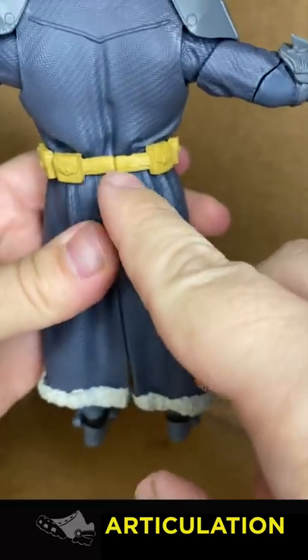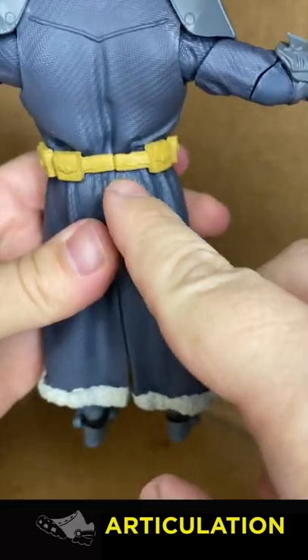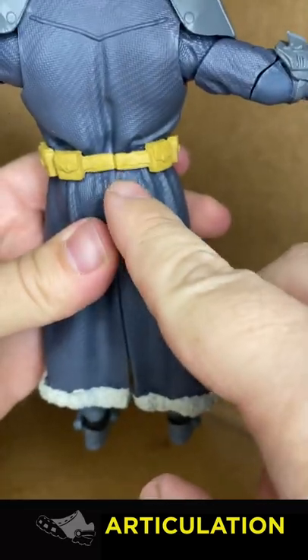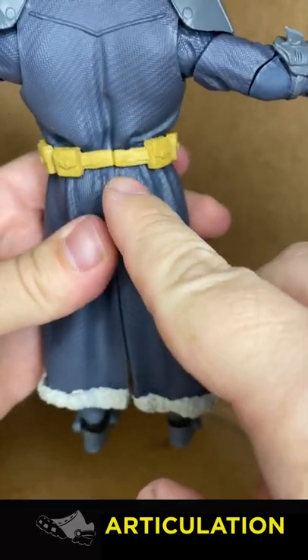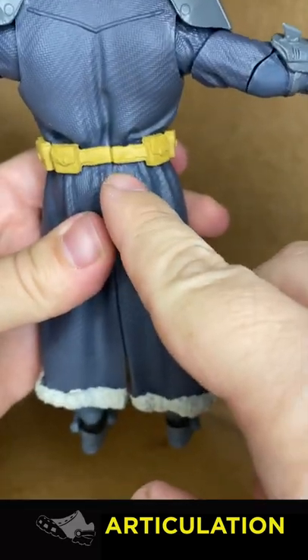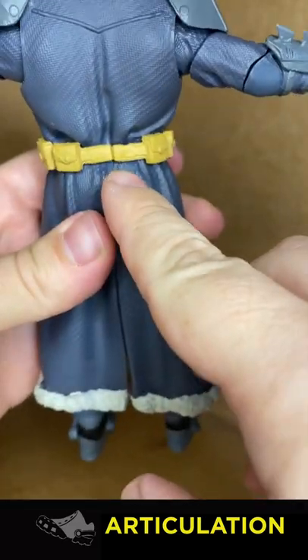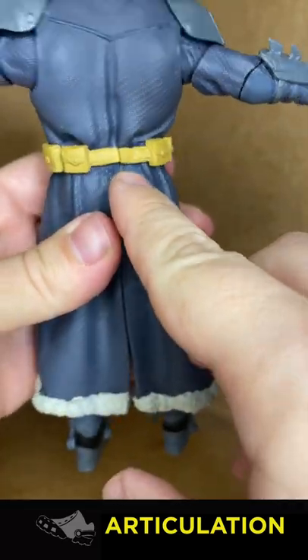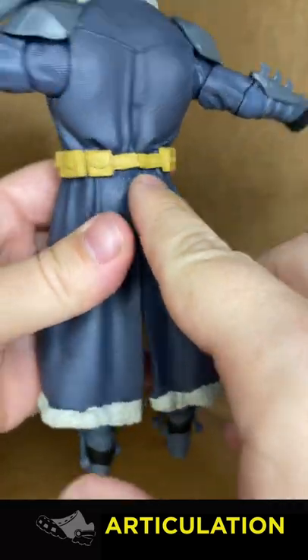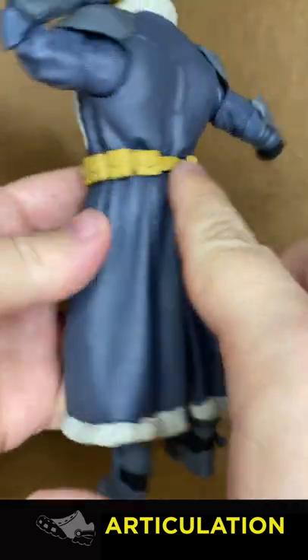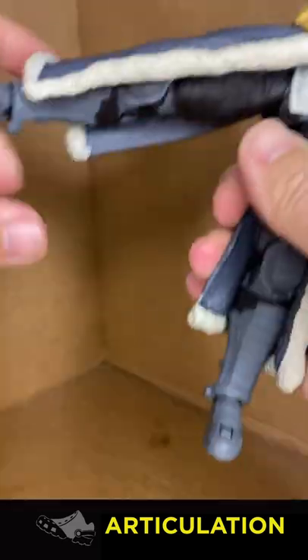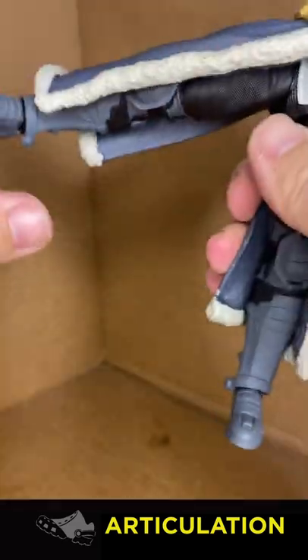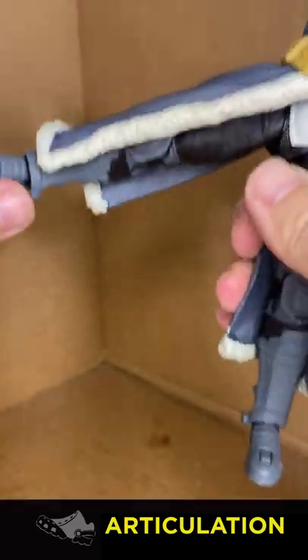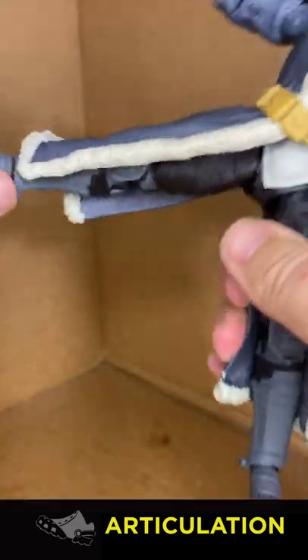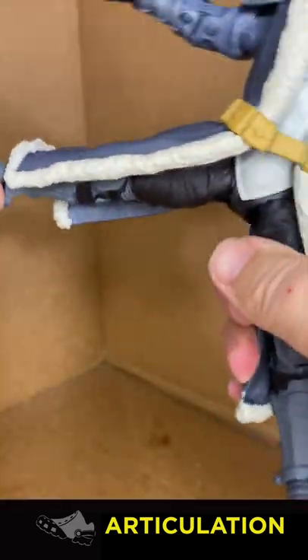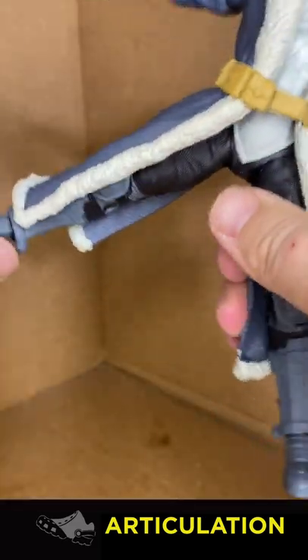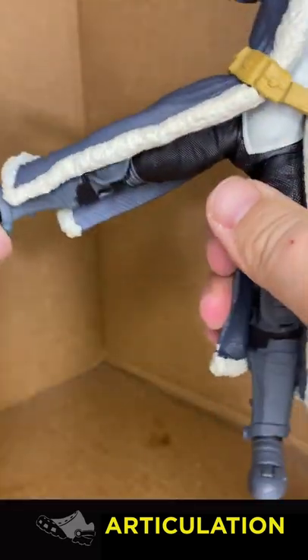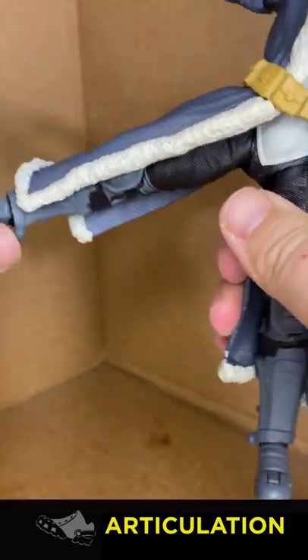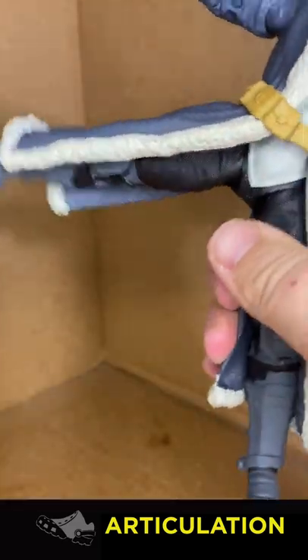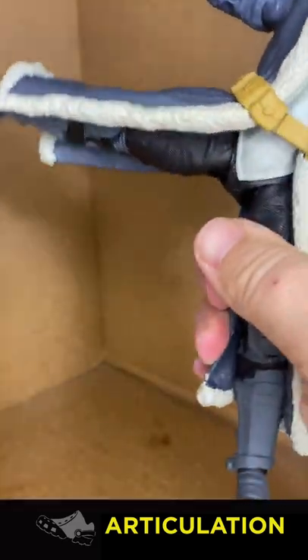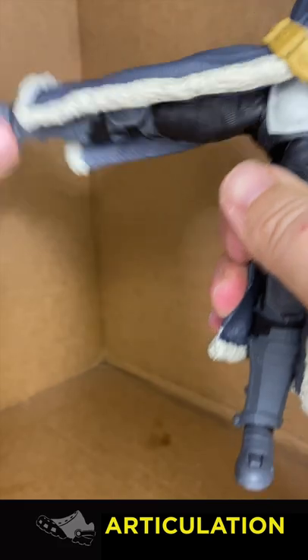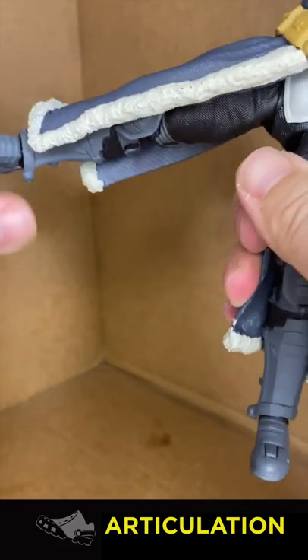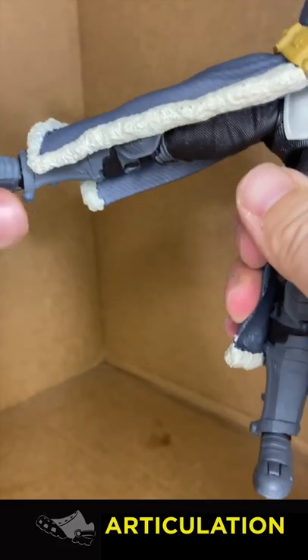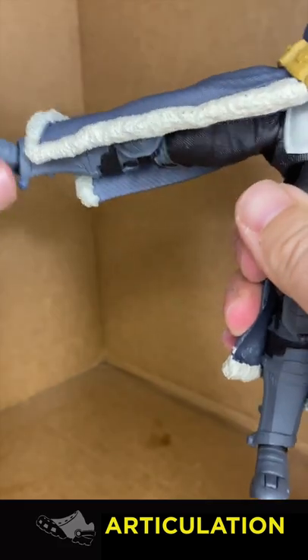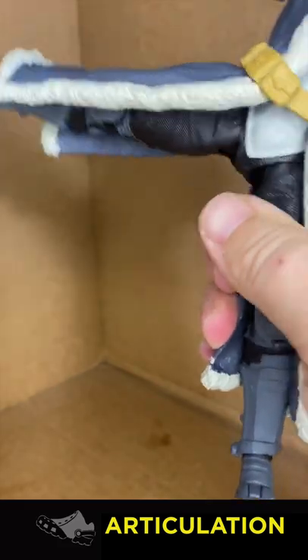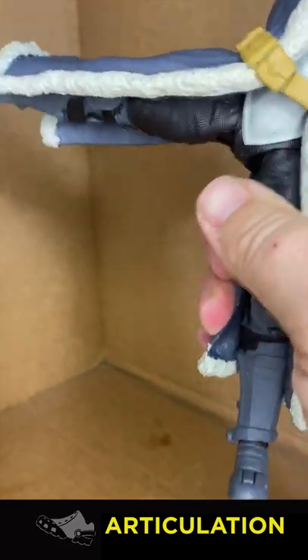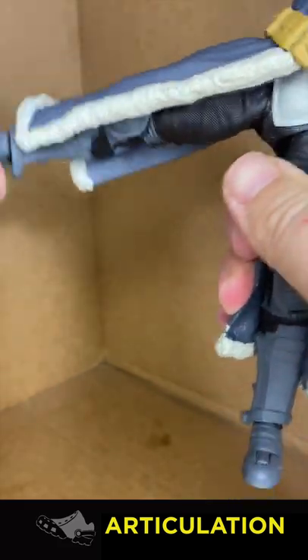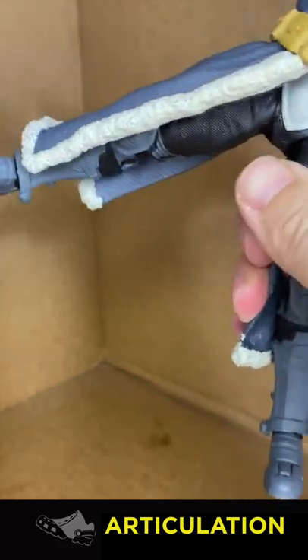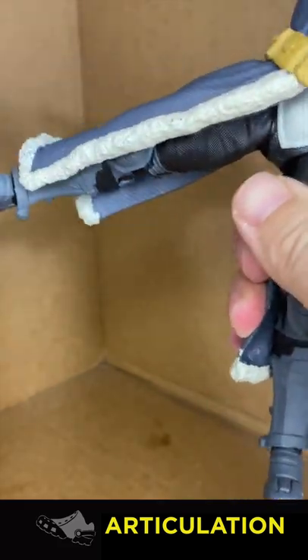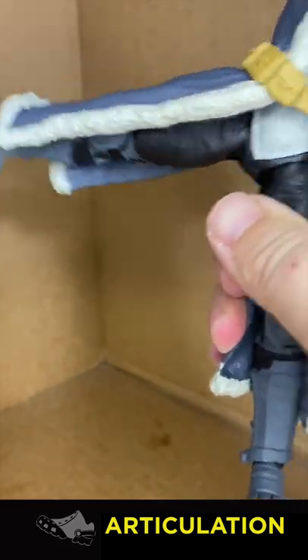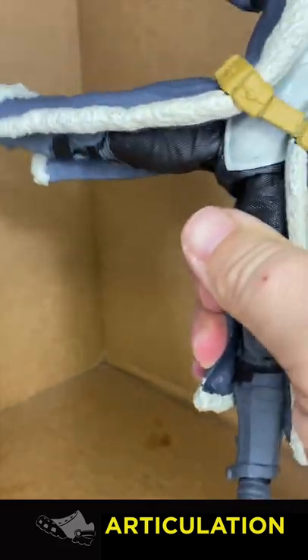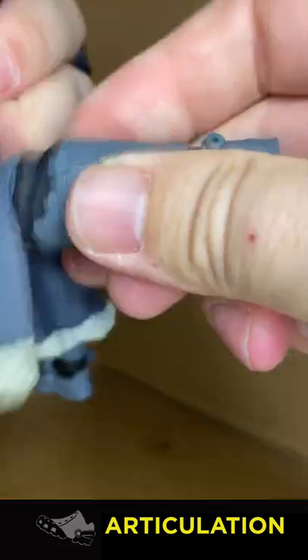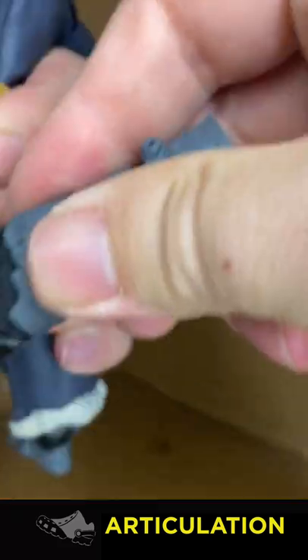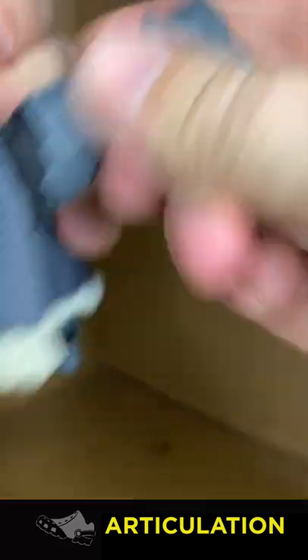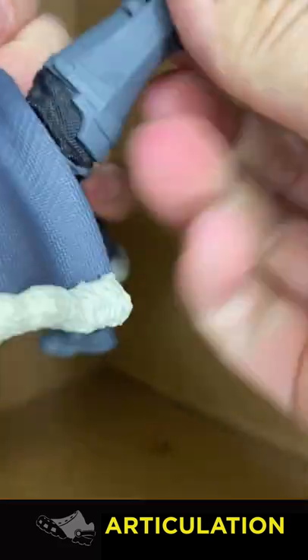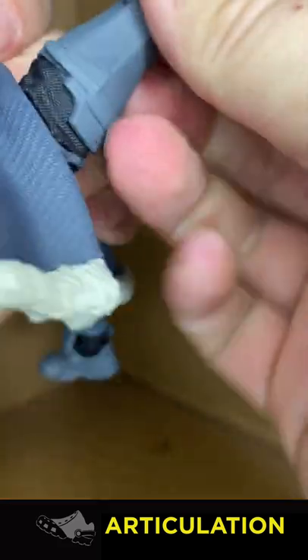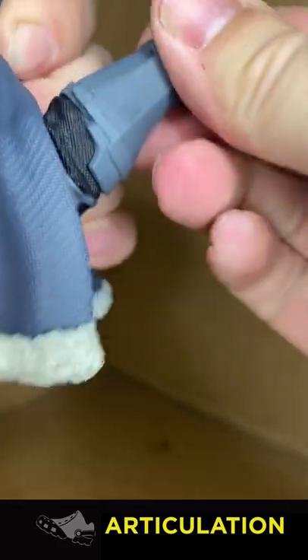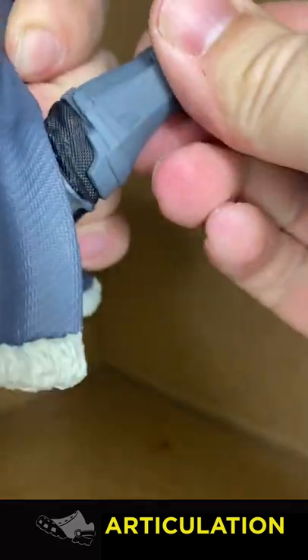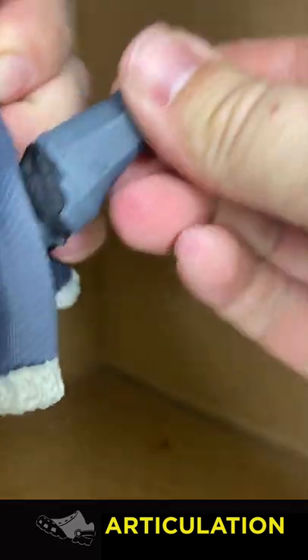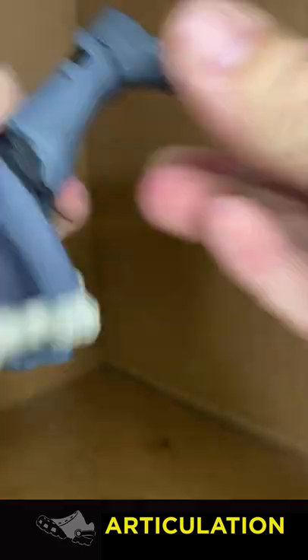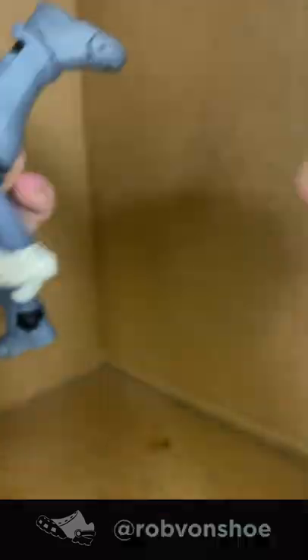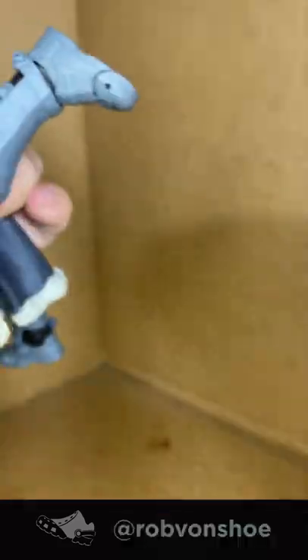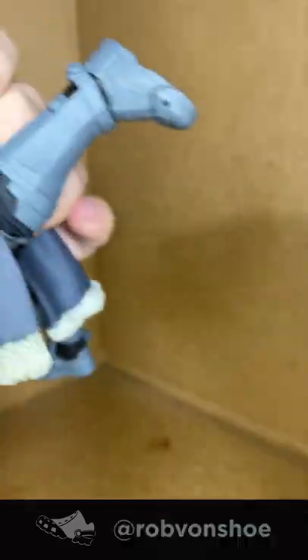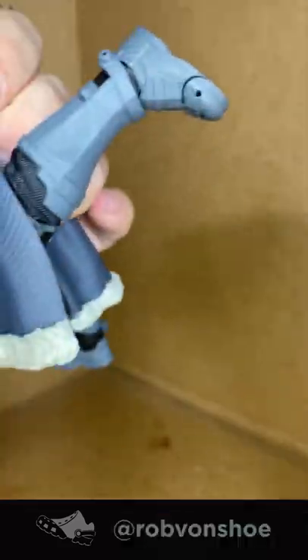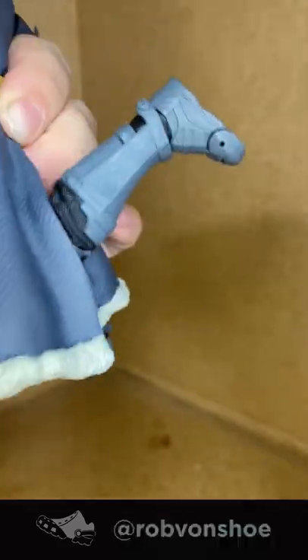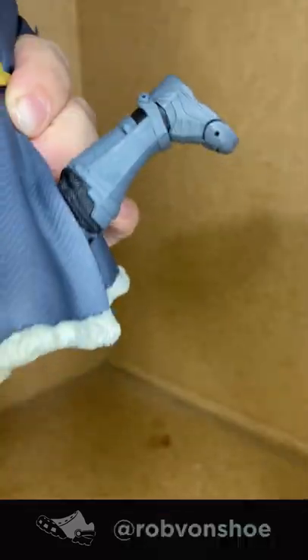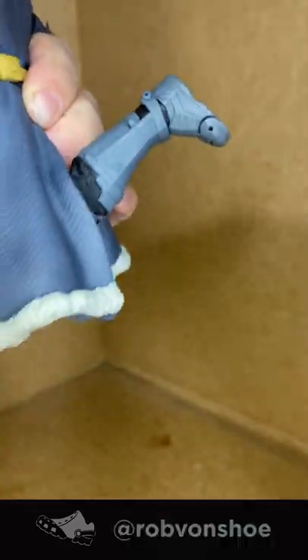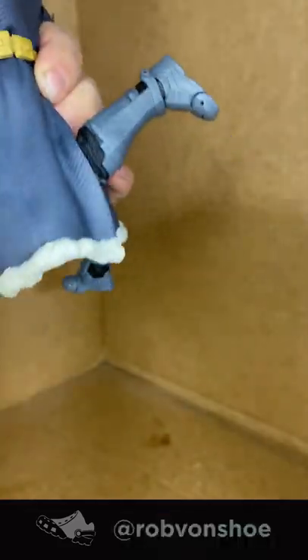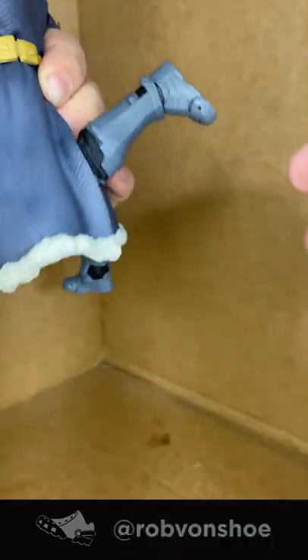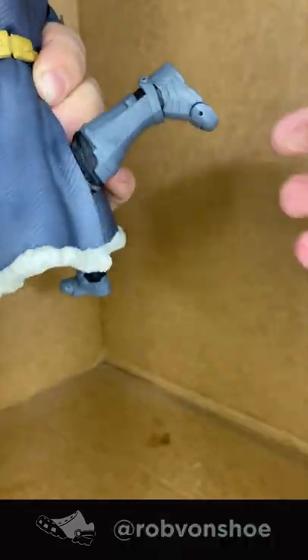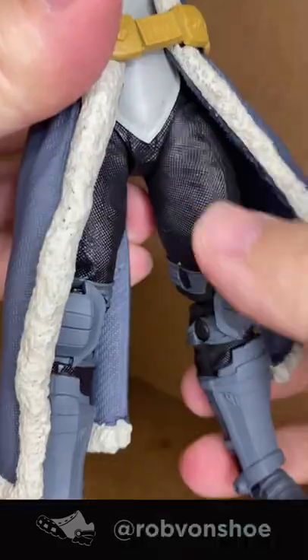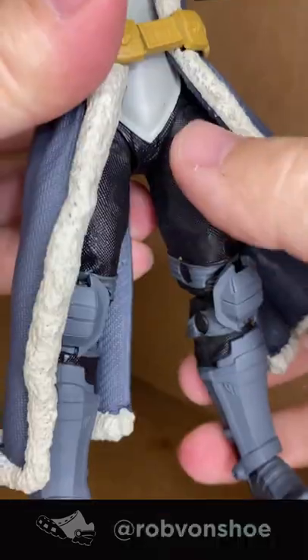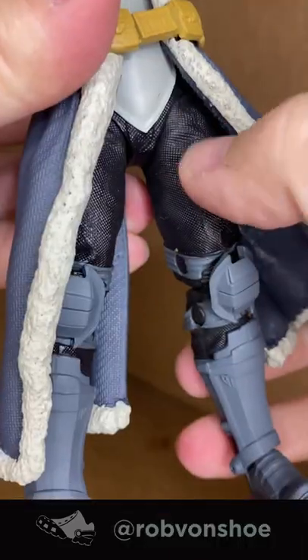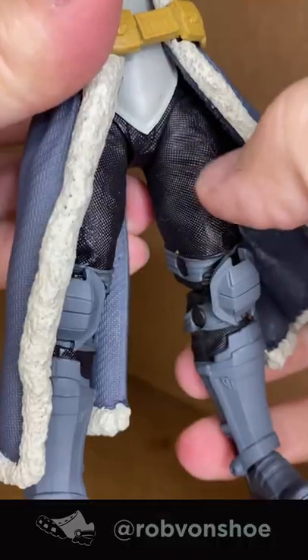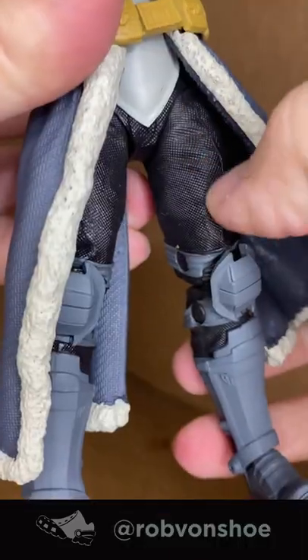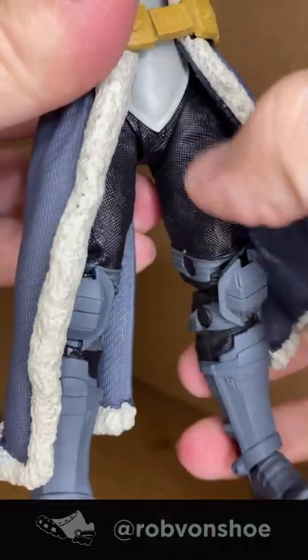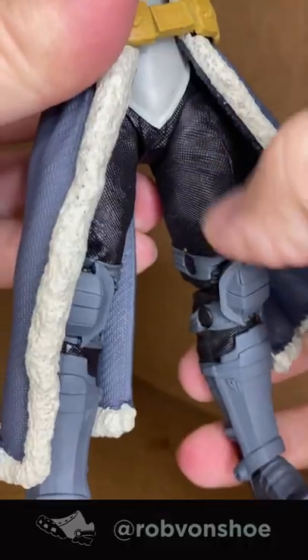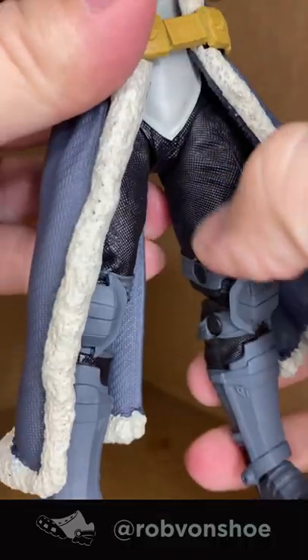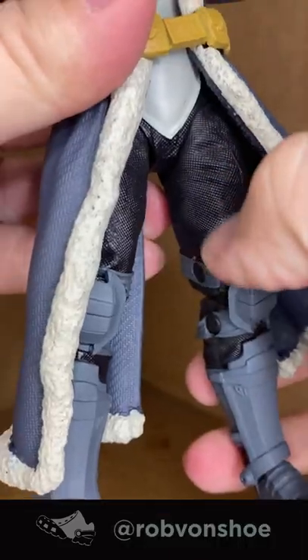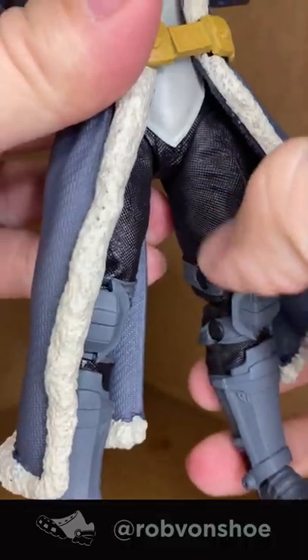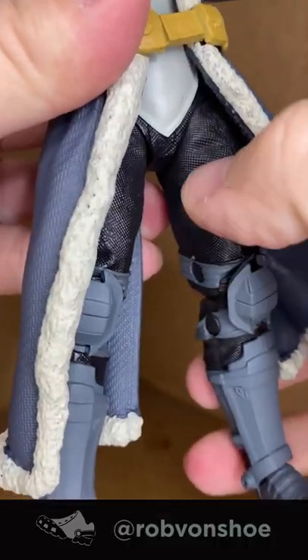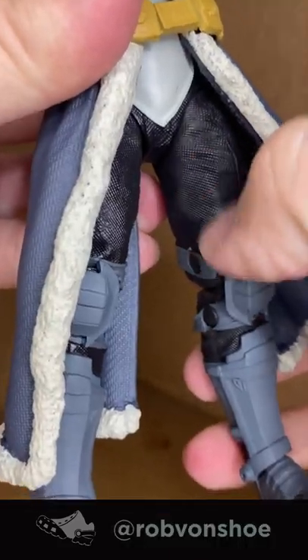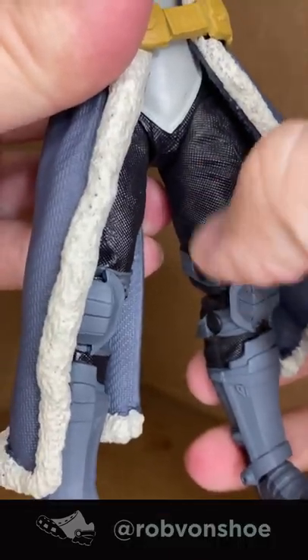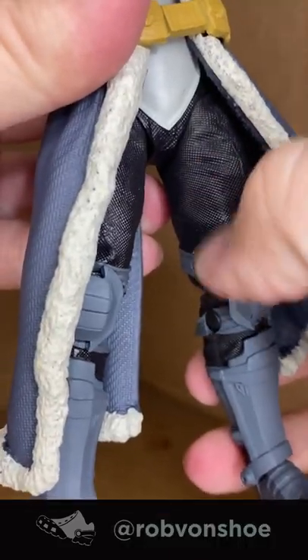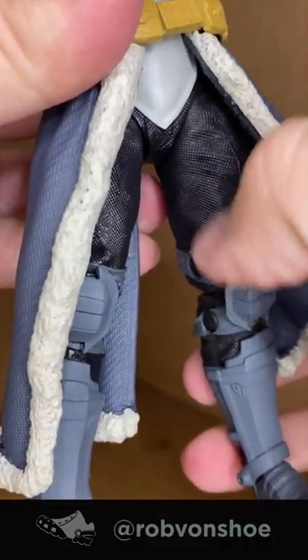so you have to break it to customize it. Leg kicks out well enough, but again, the coat. And about 45 degrees for the leg. Kudos though for the pant texture, nice.